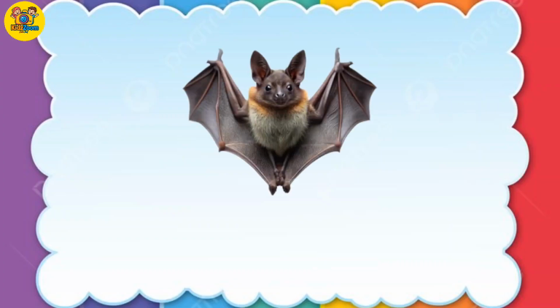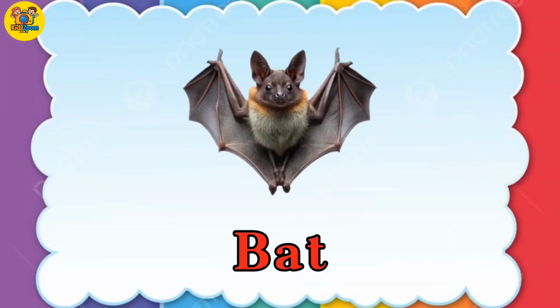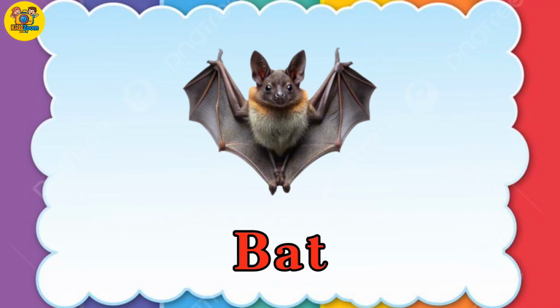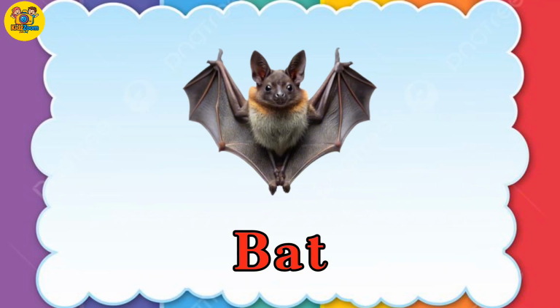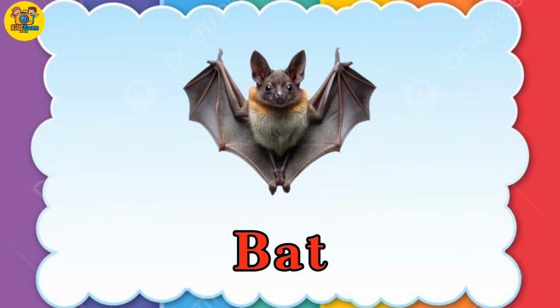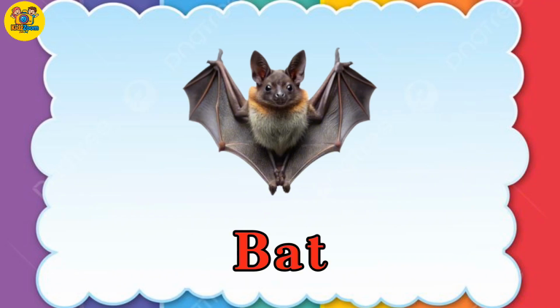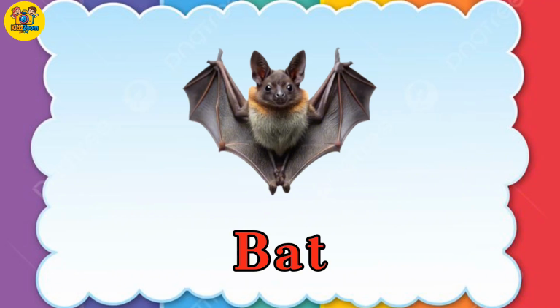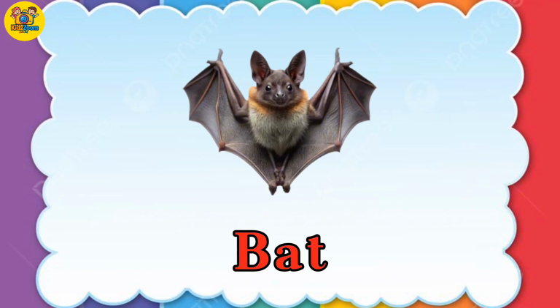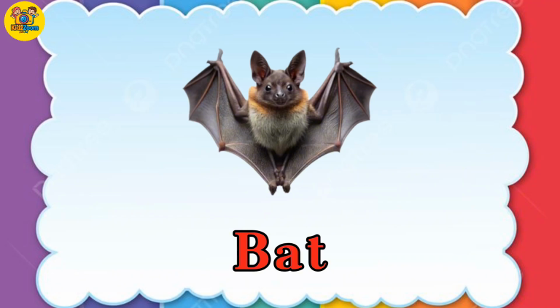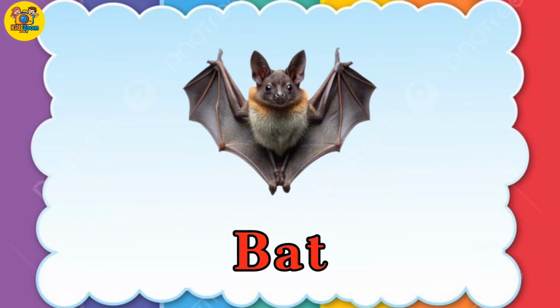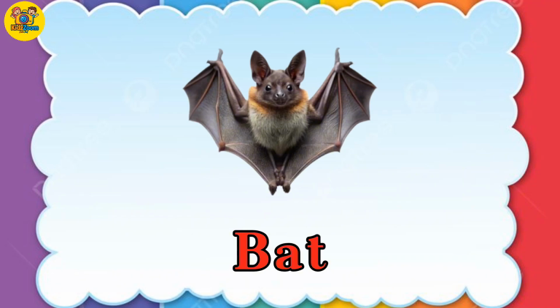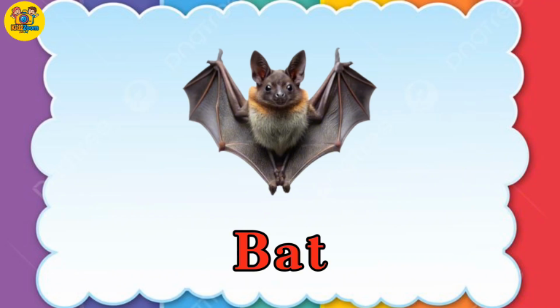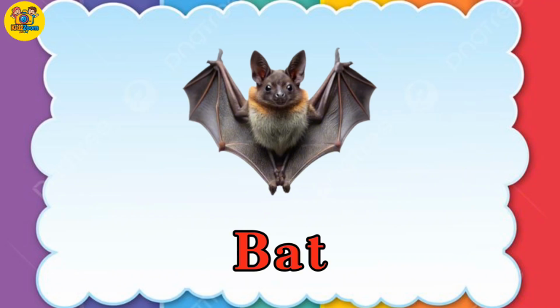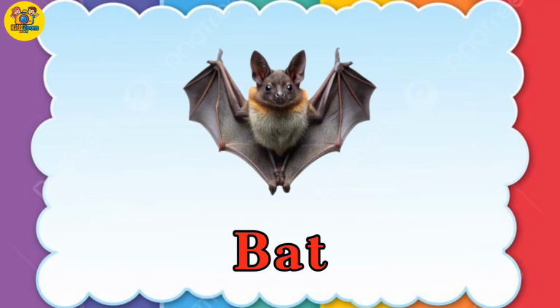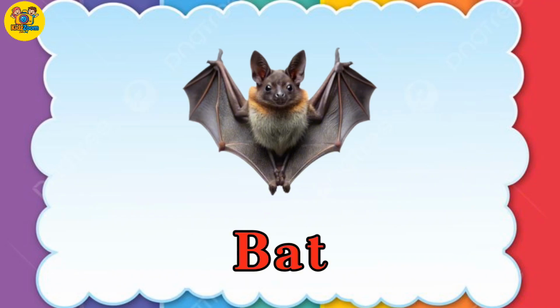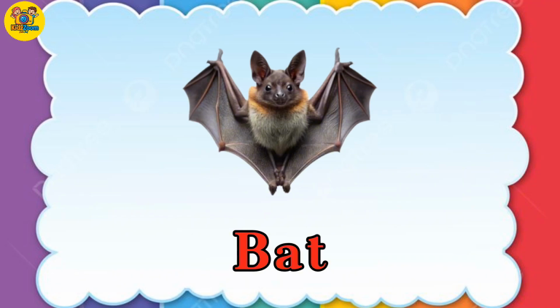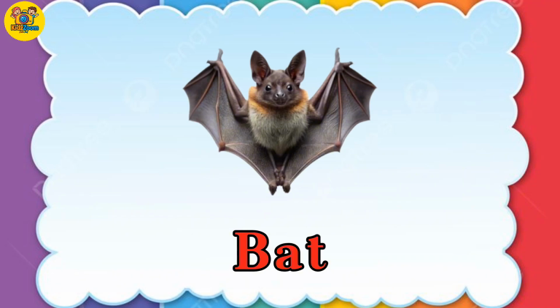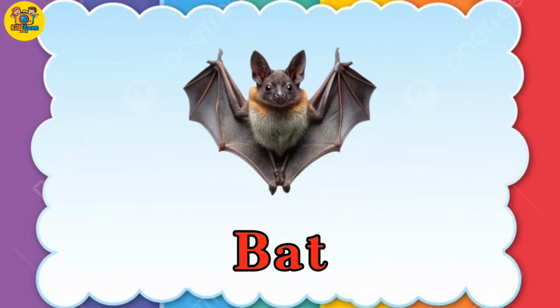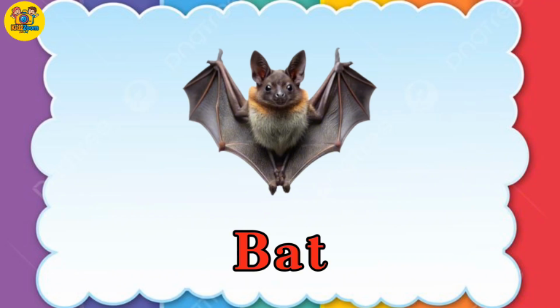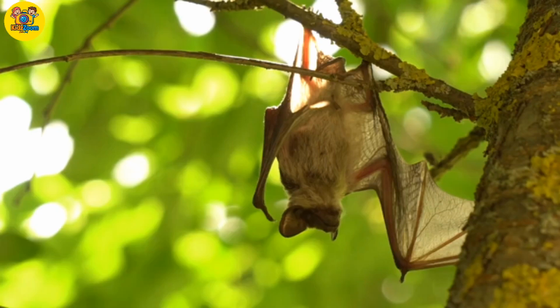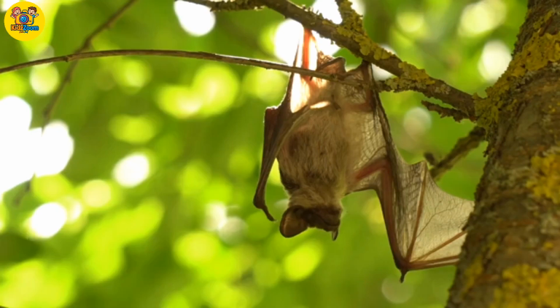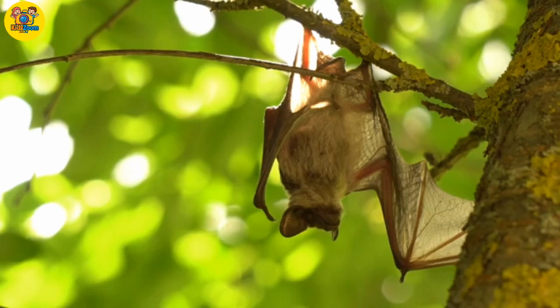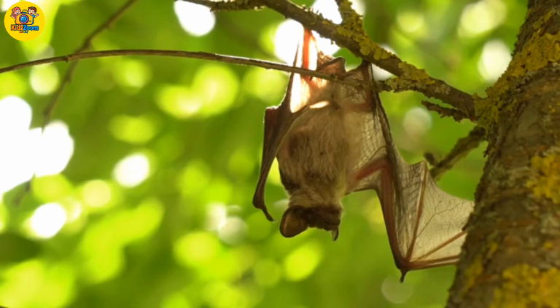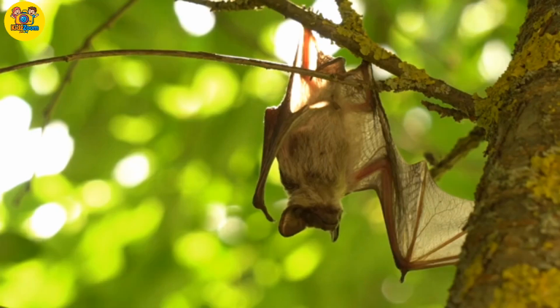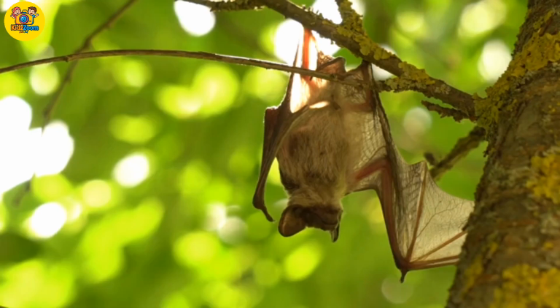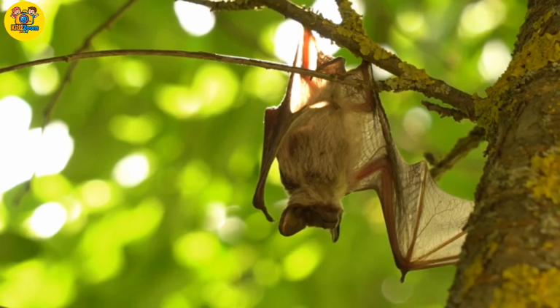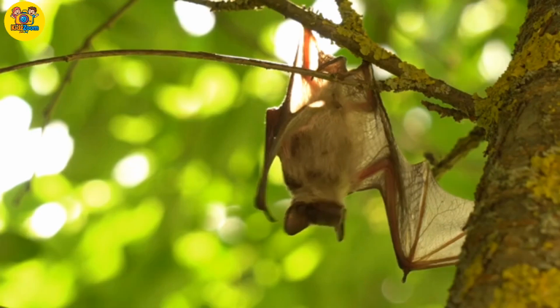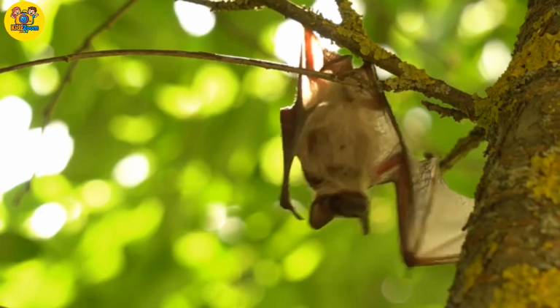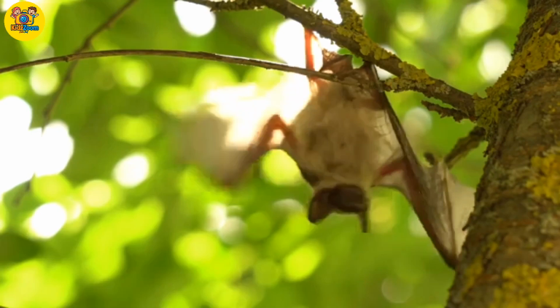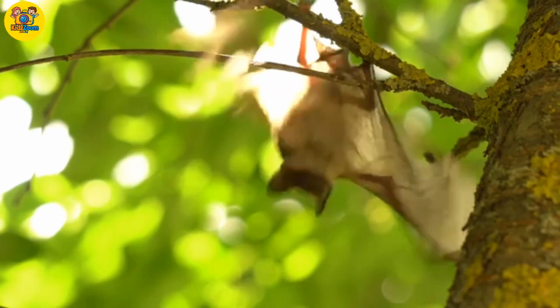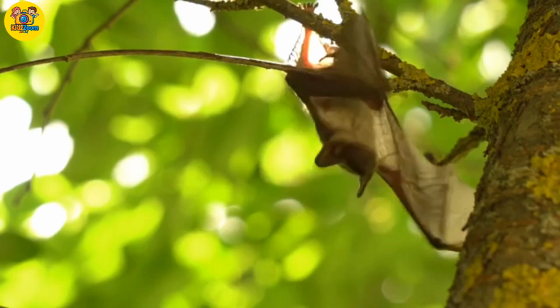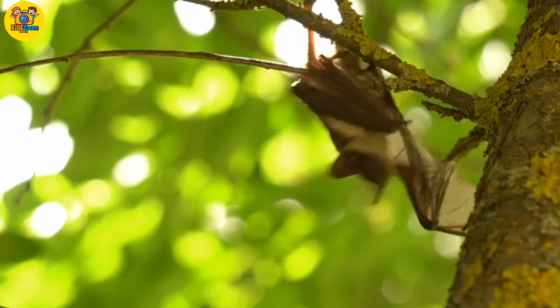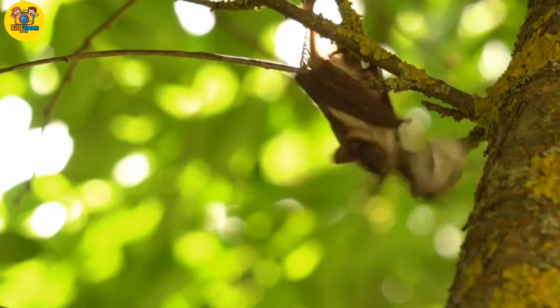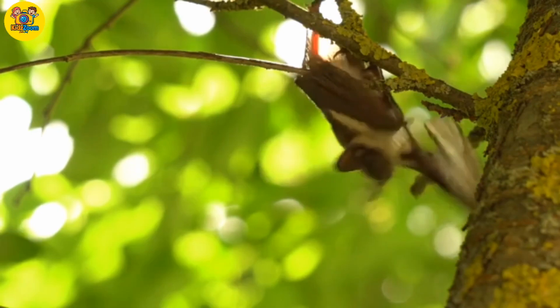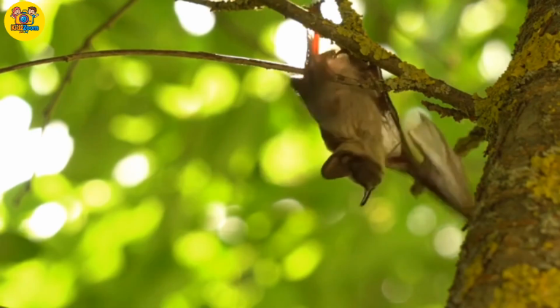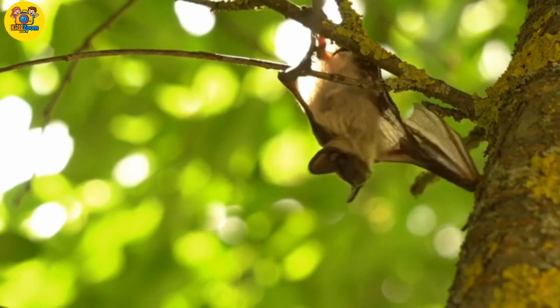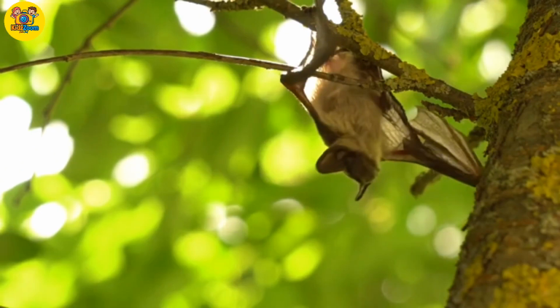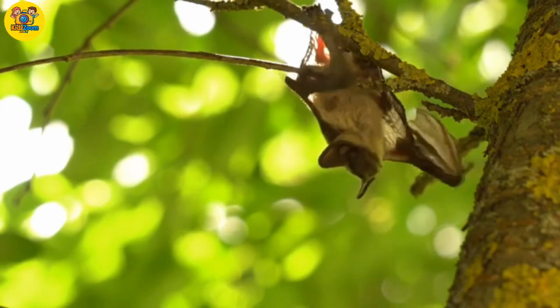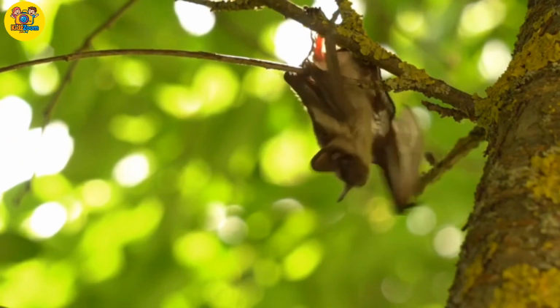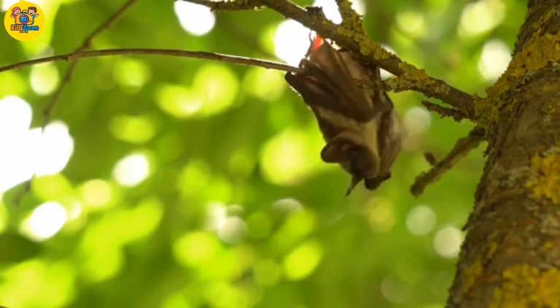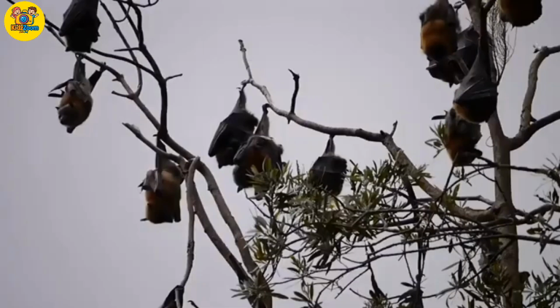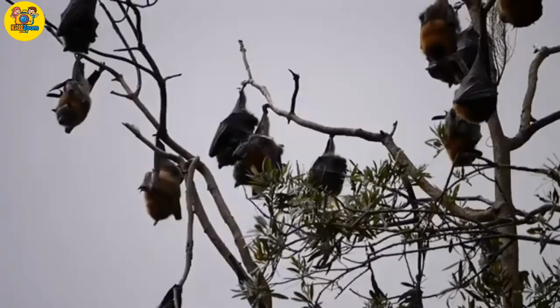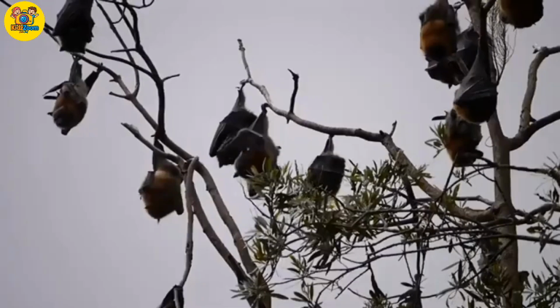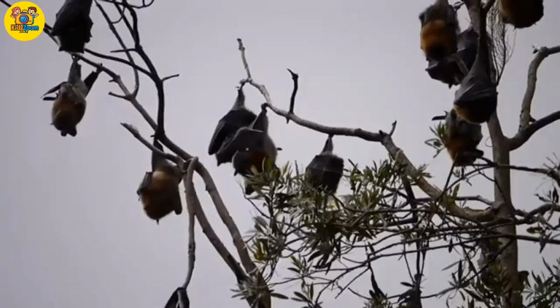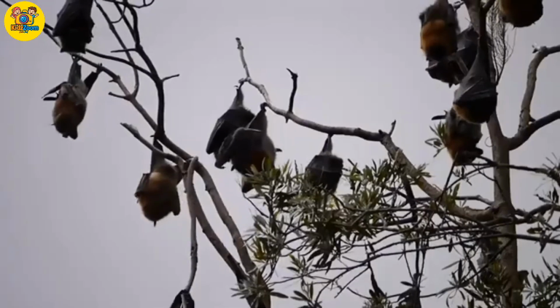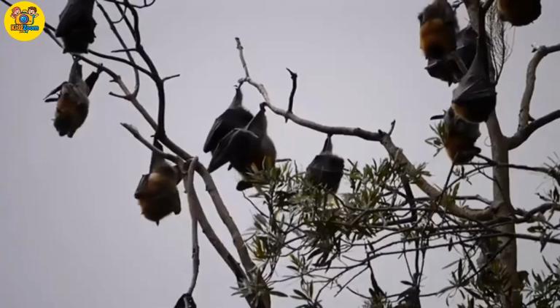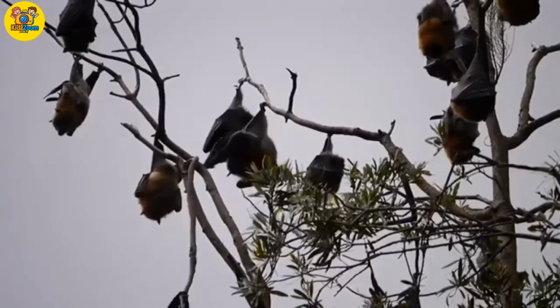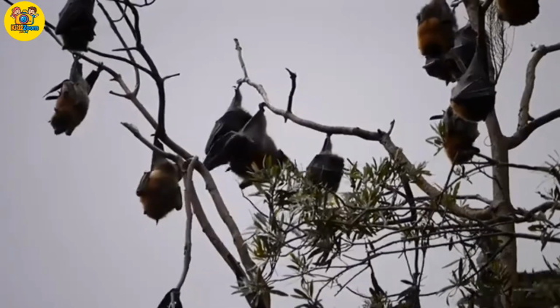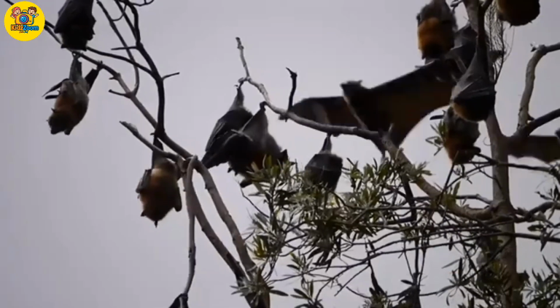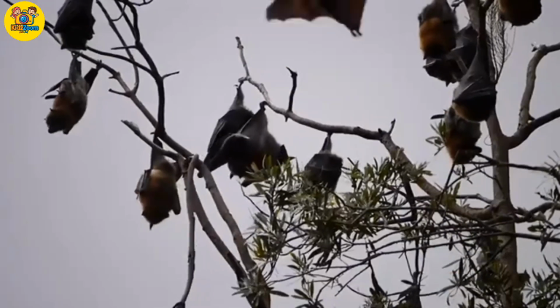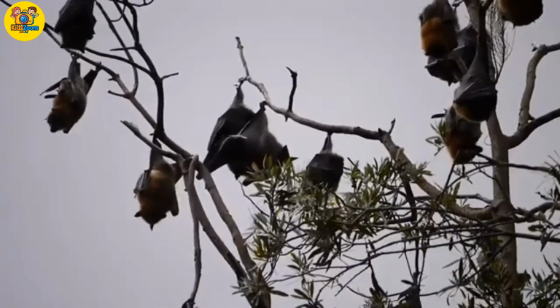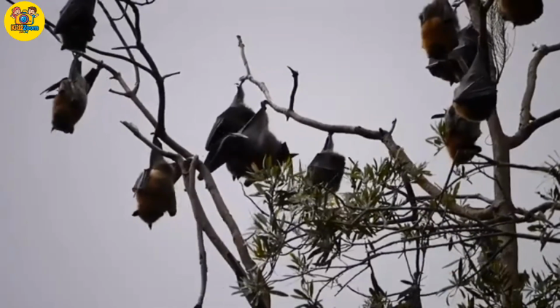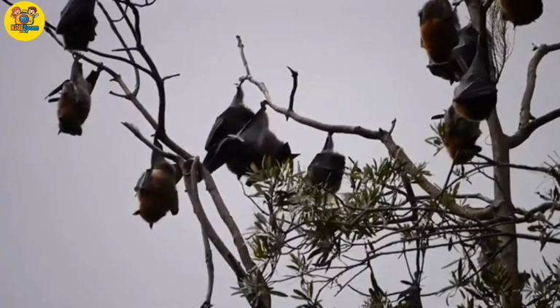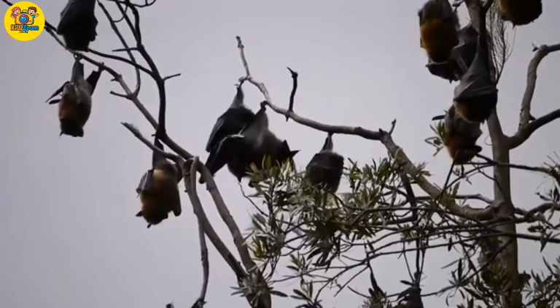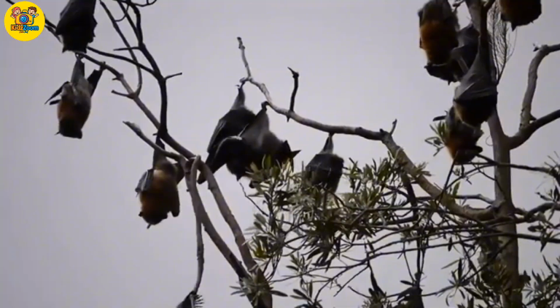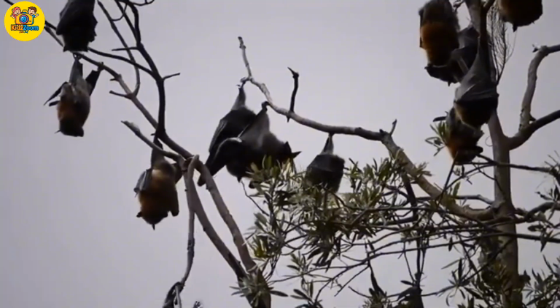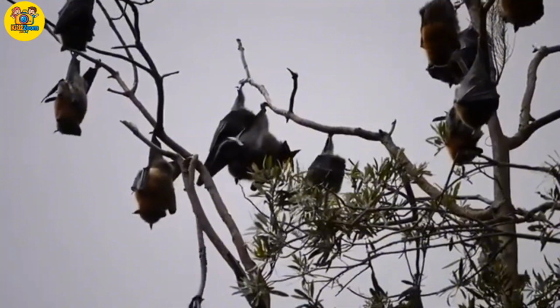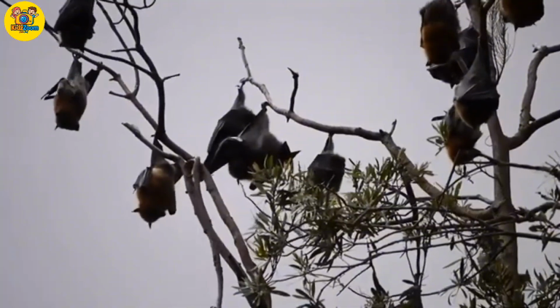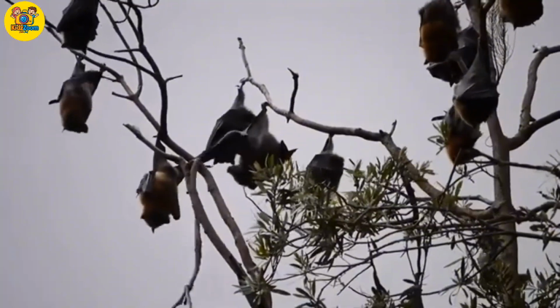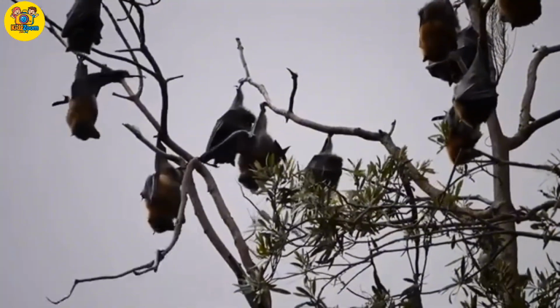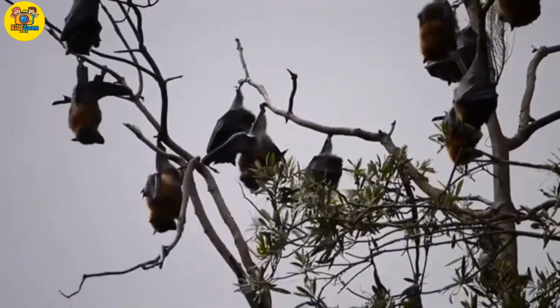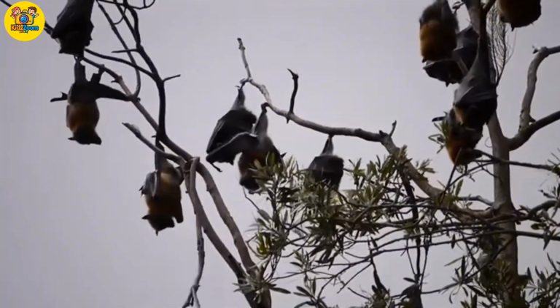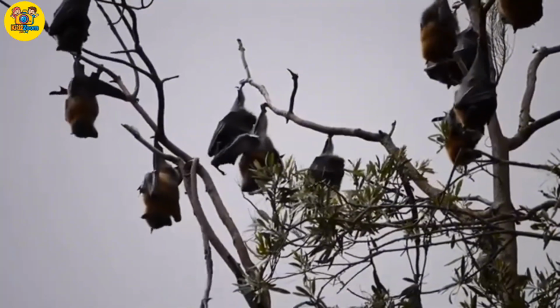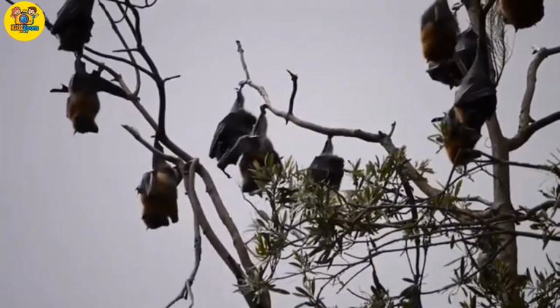Bat. The only flying mammal. Bats hang upside down using their strong spine.